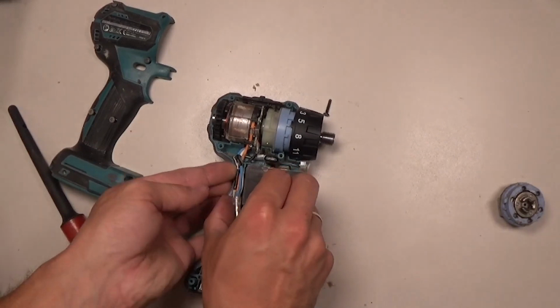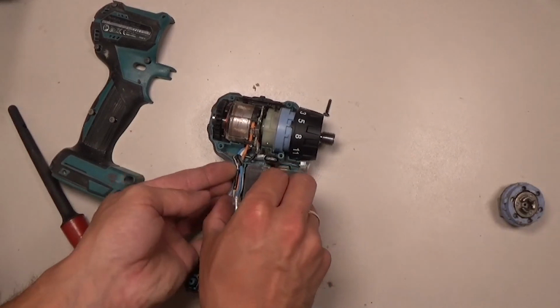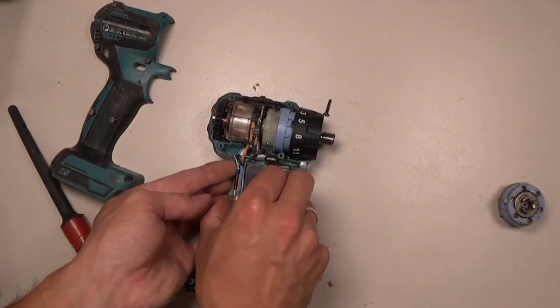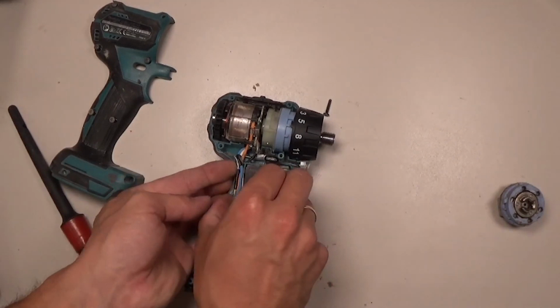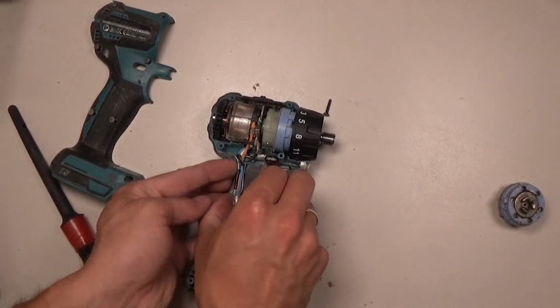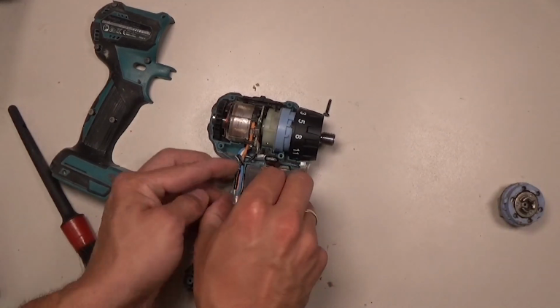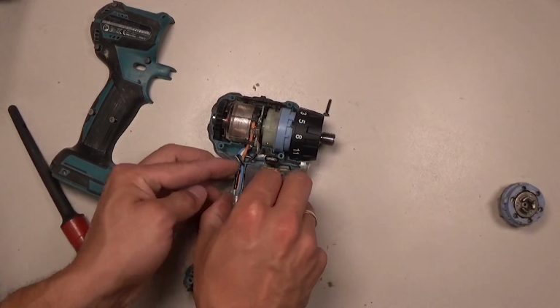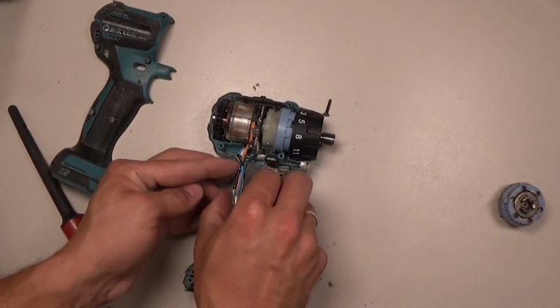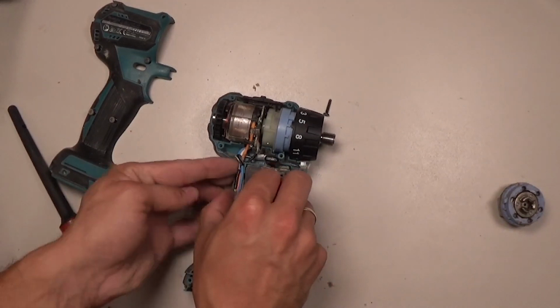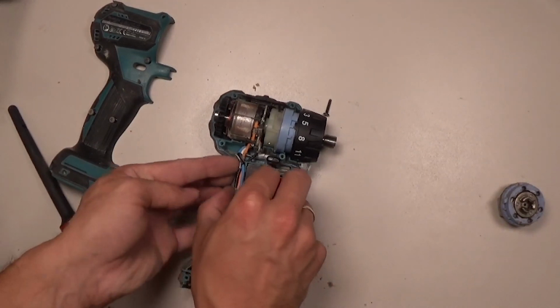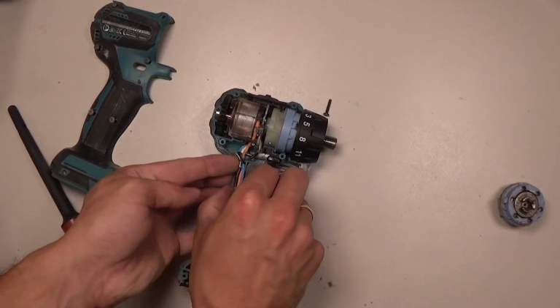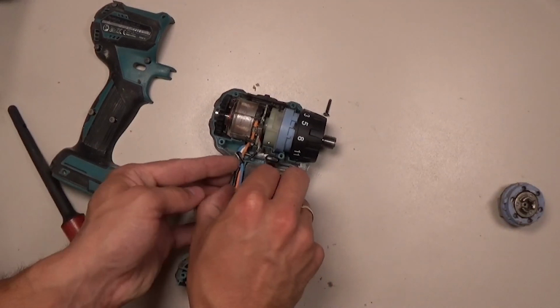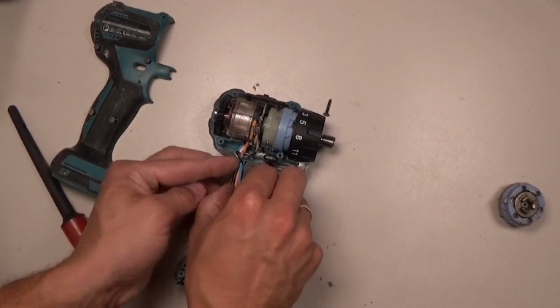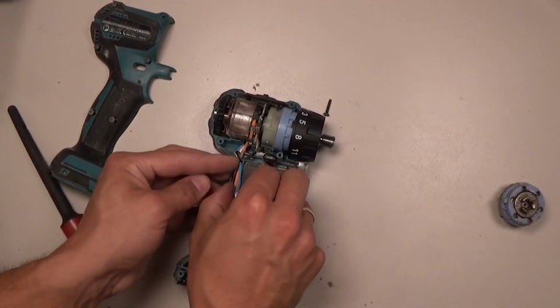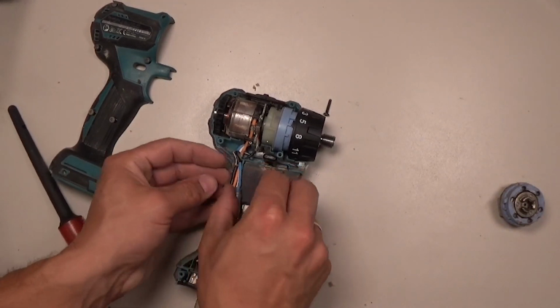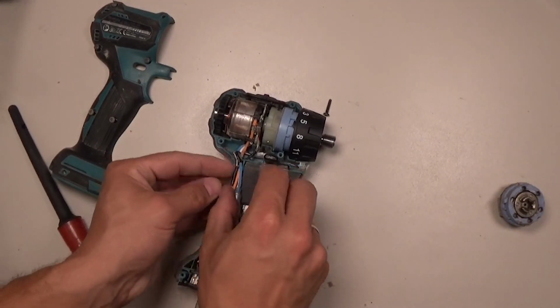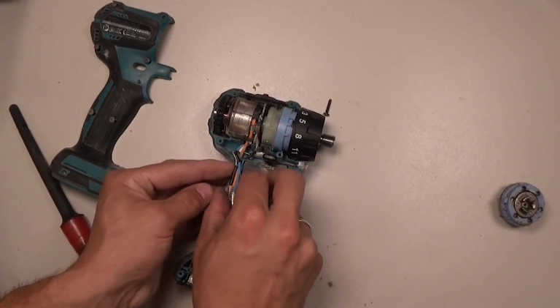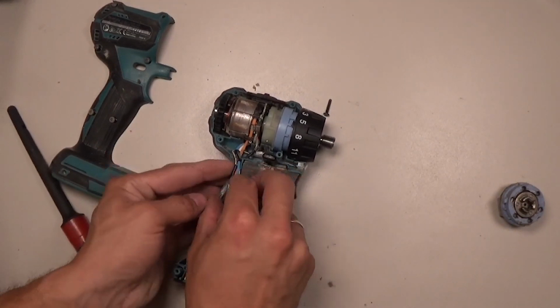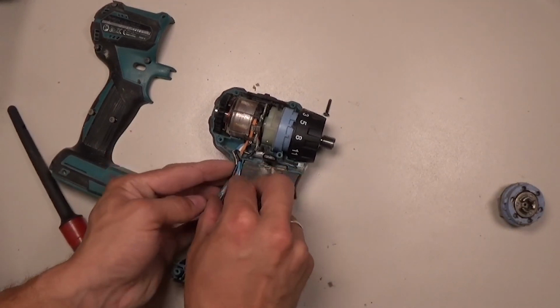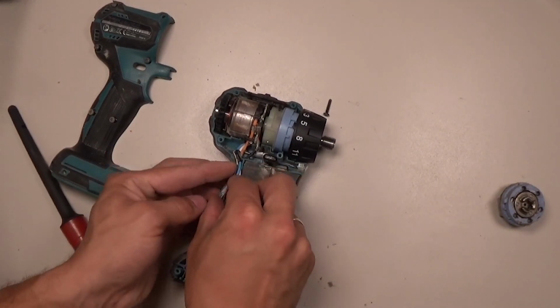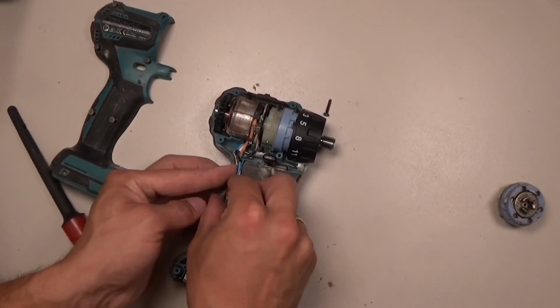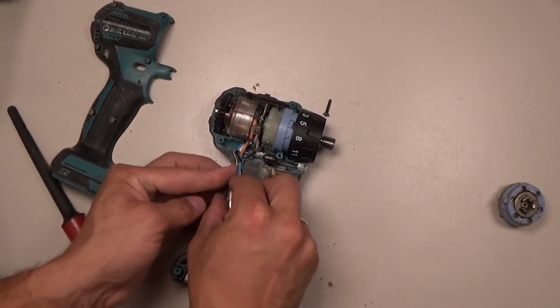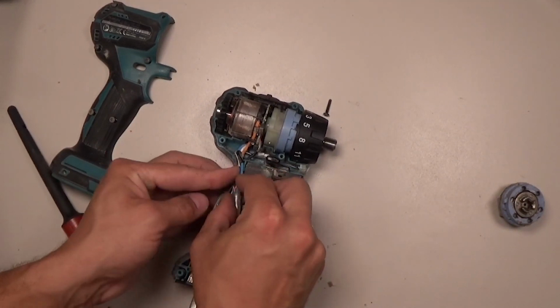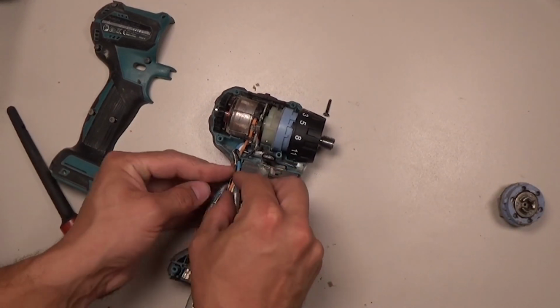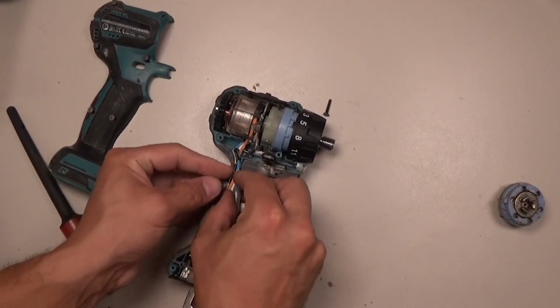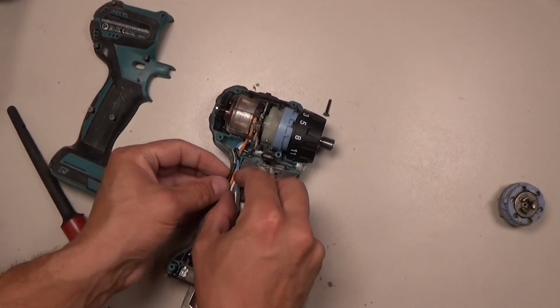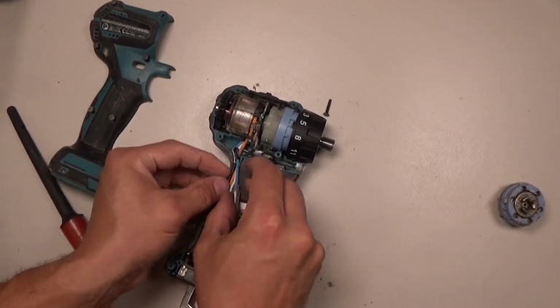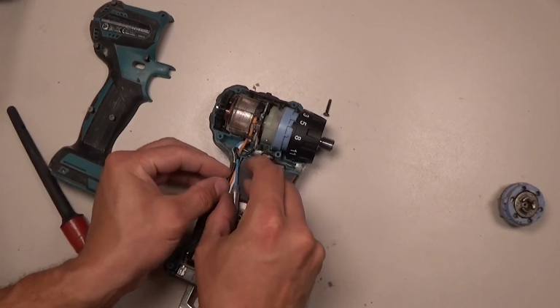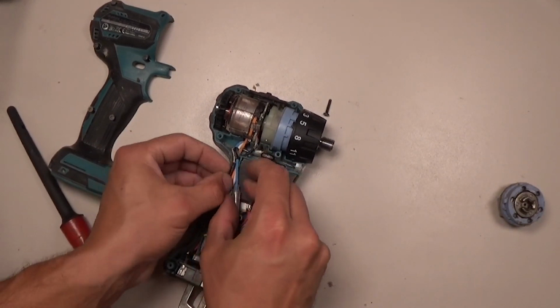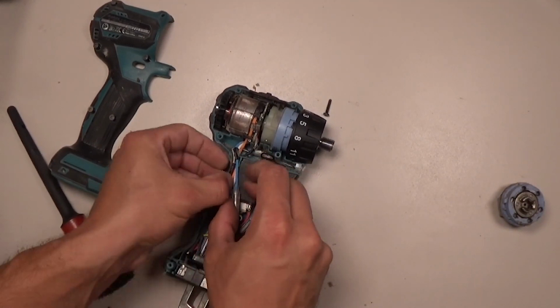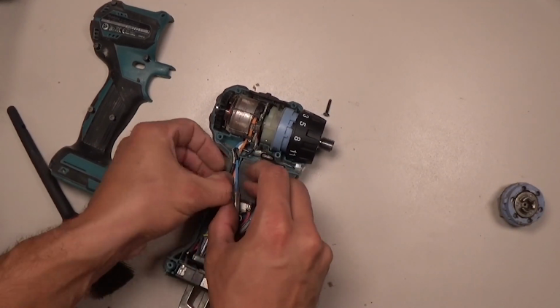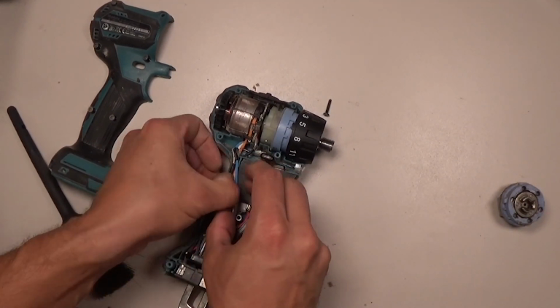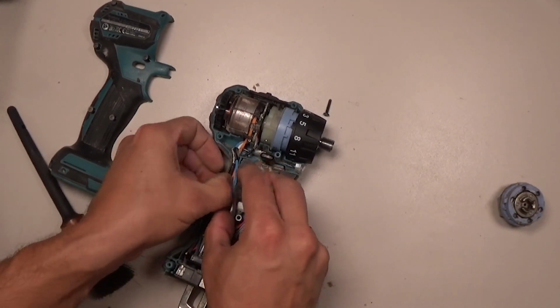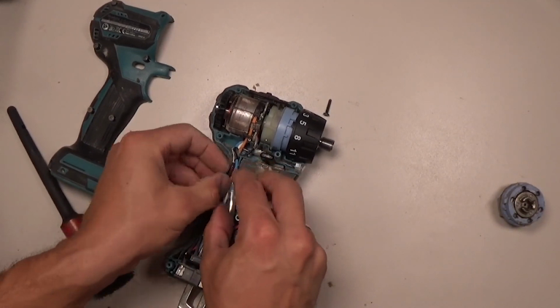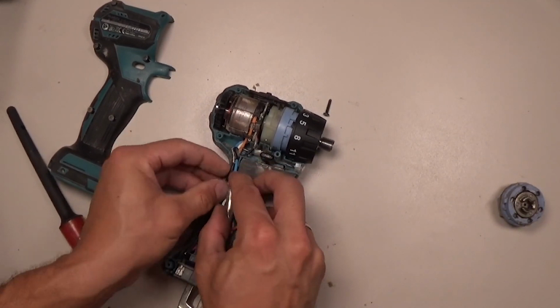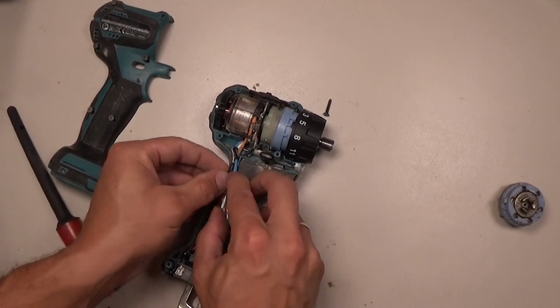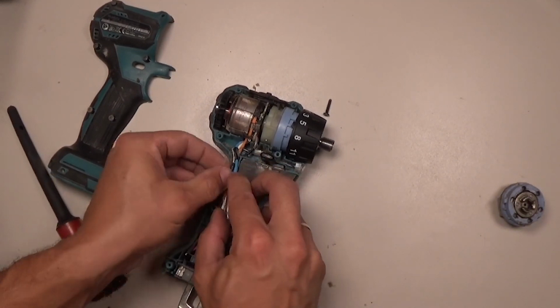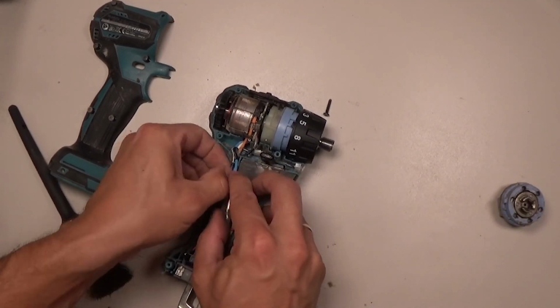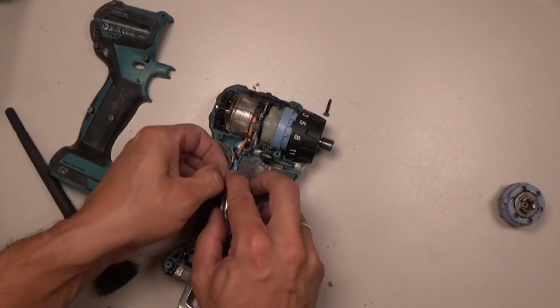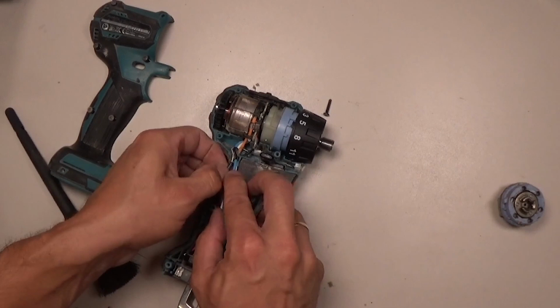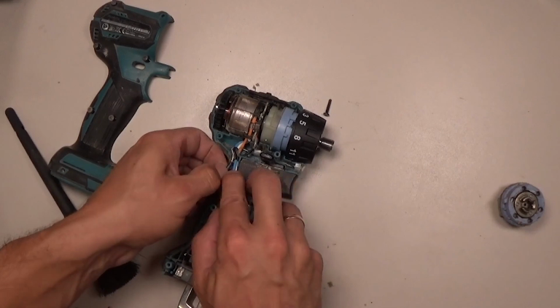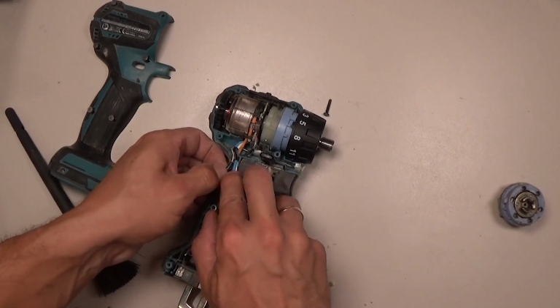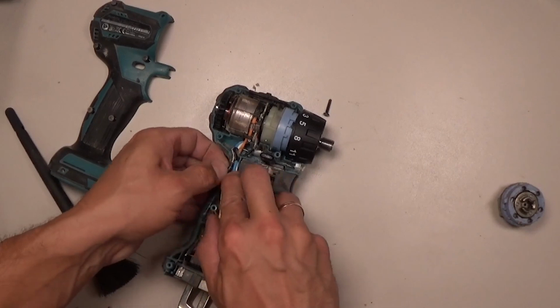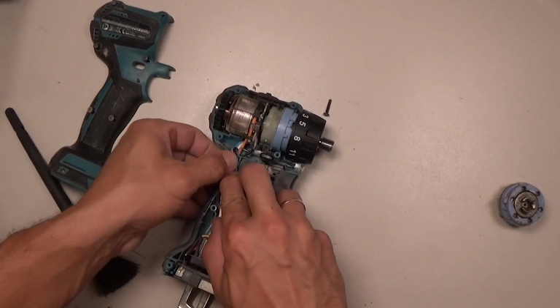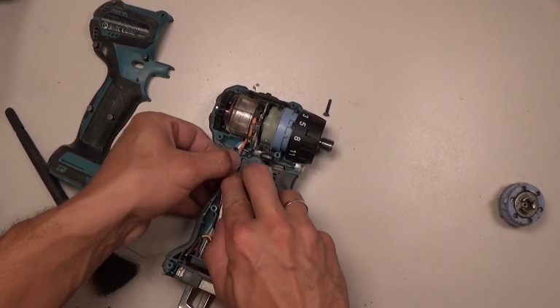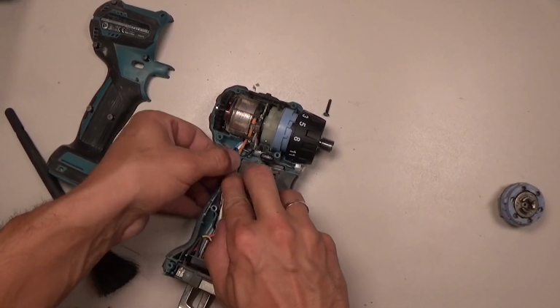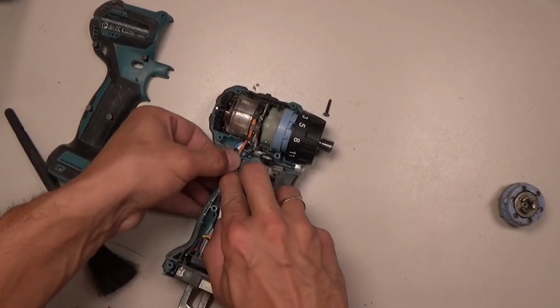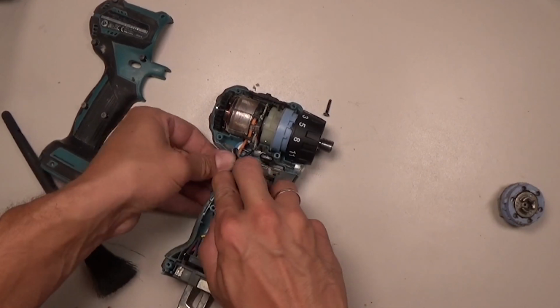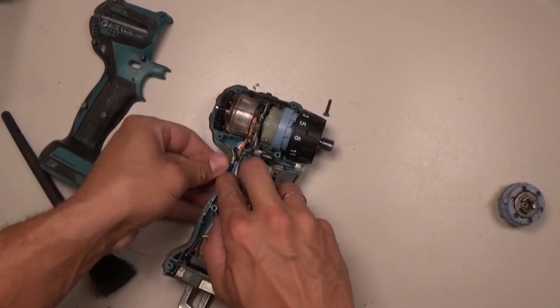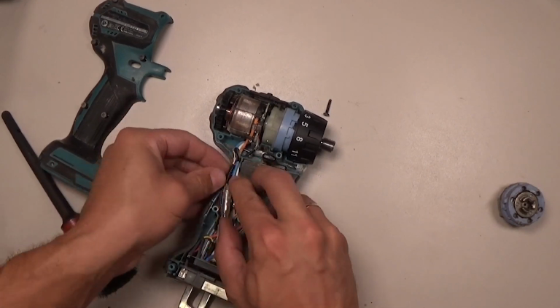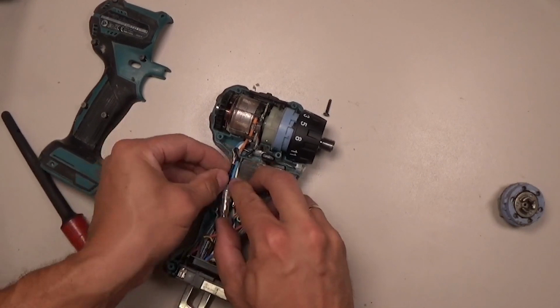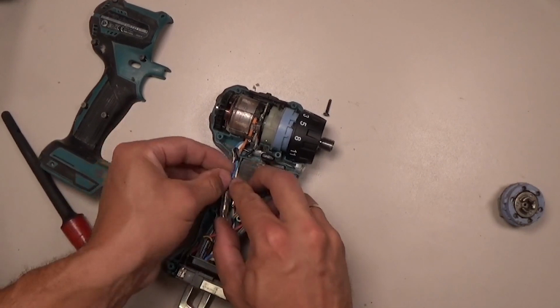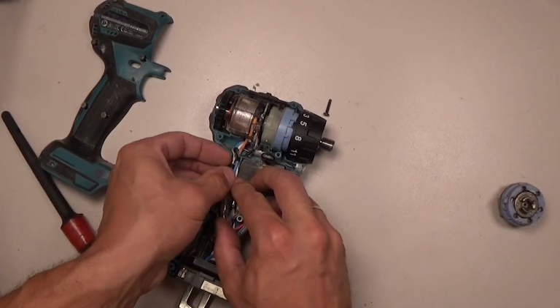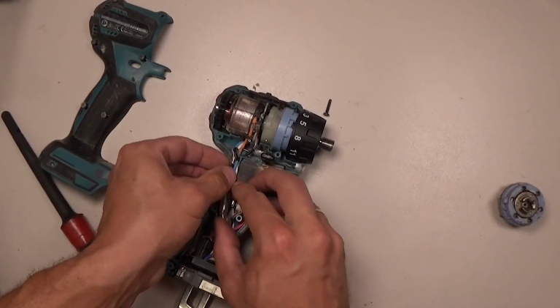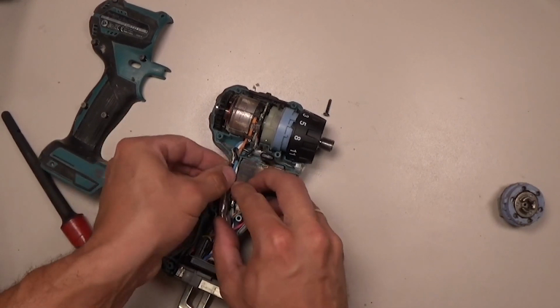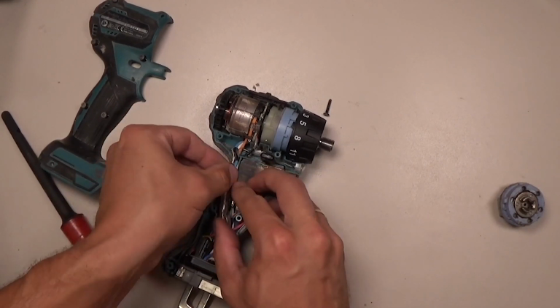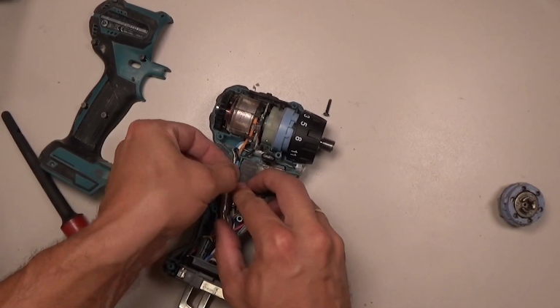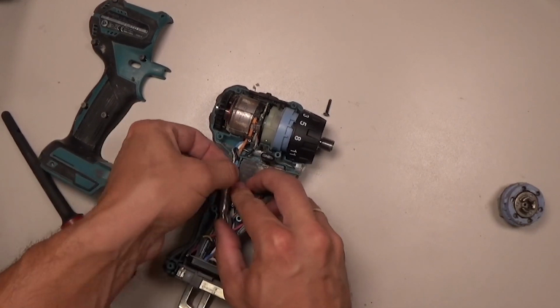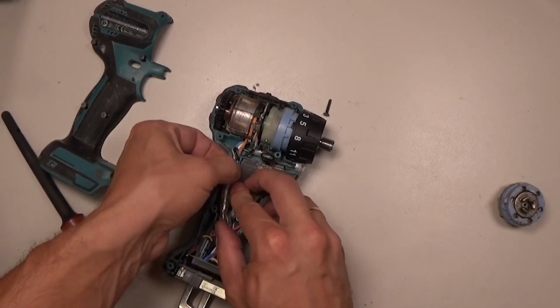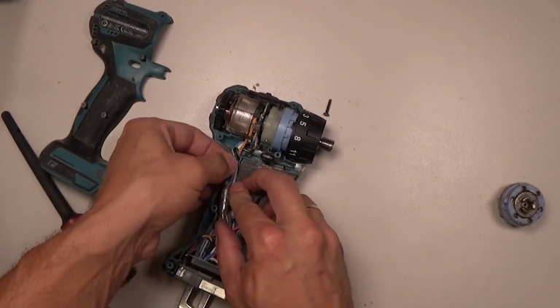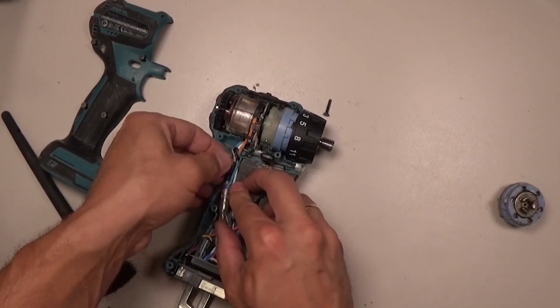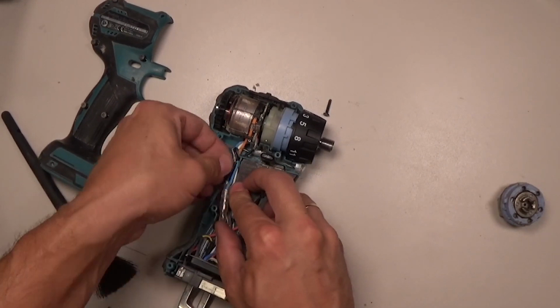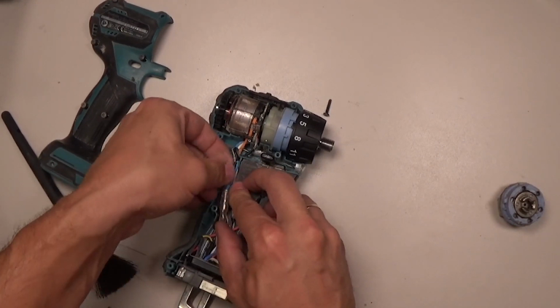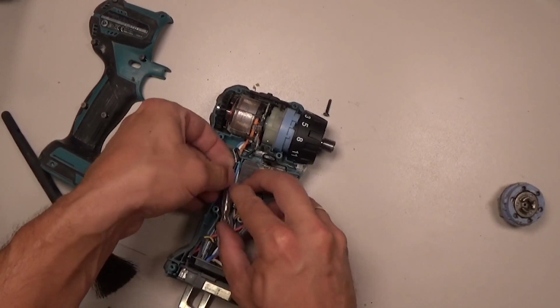Now just making sure that all the wires go into the housing gap for the wires.